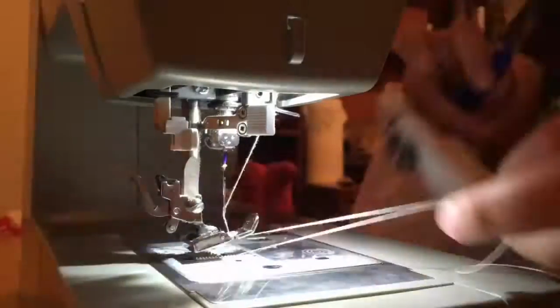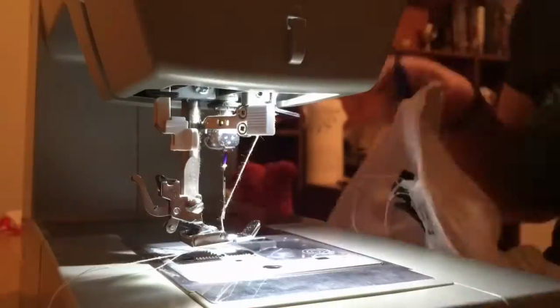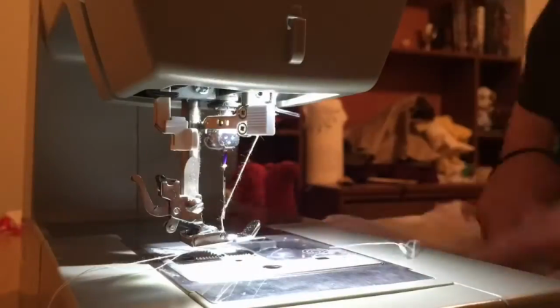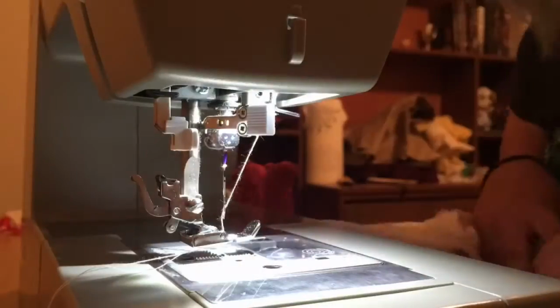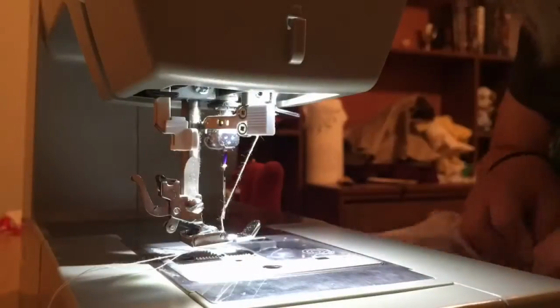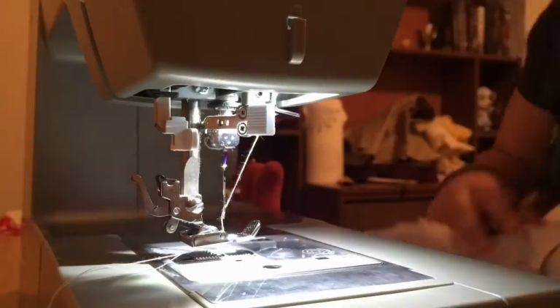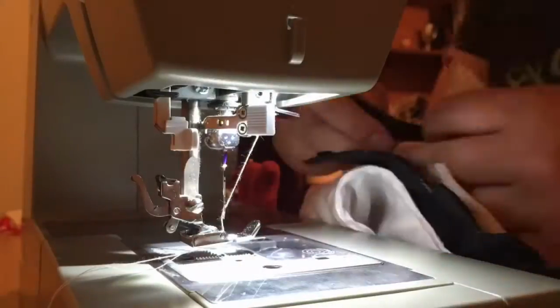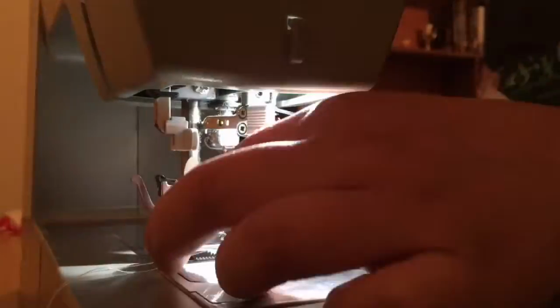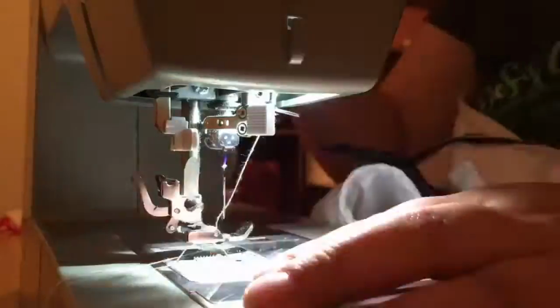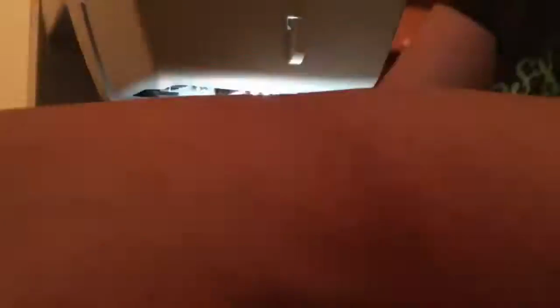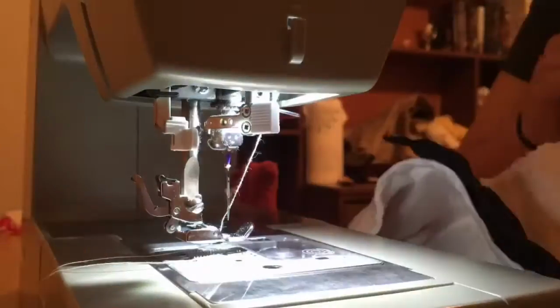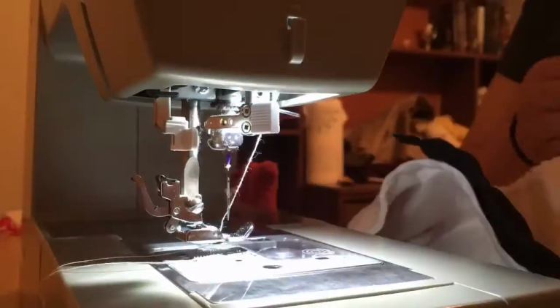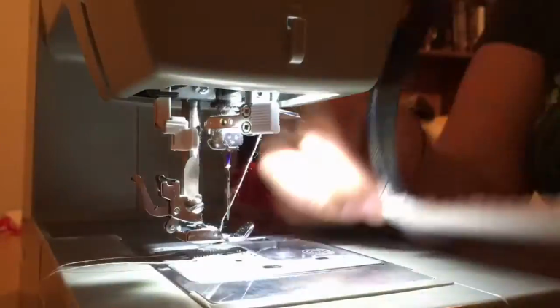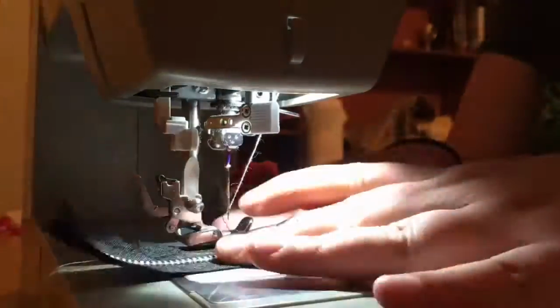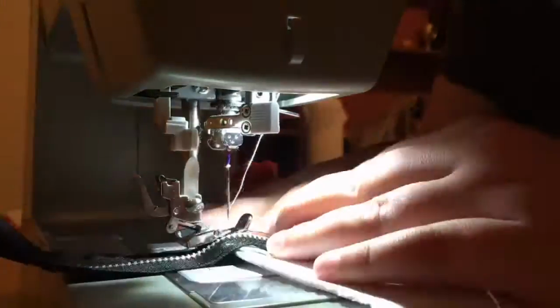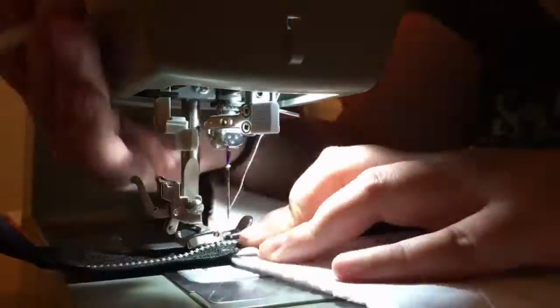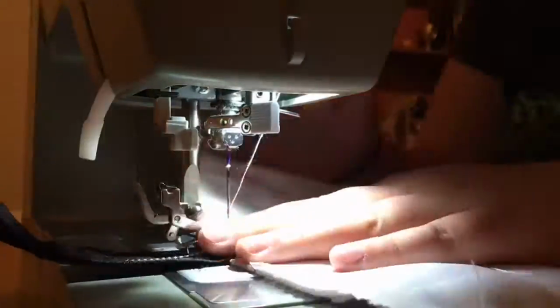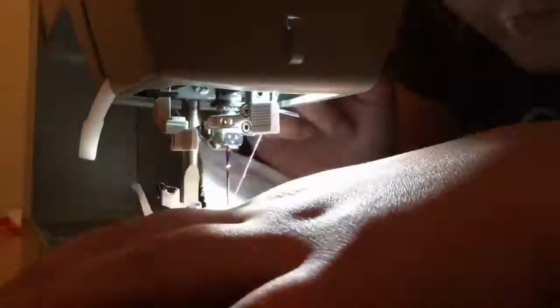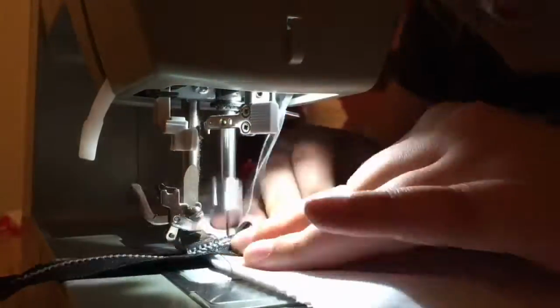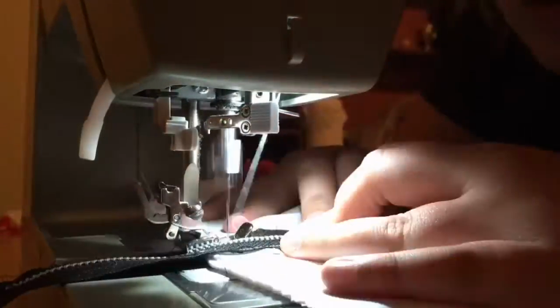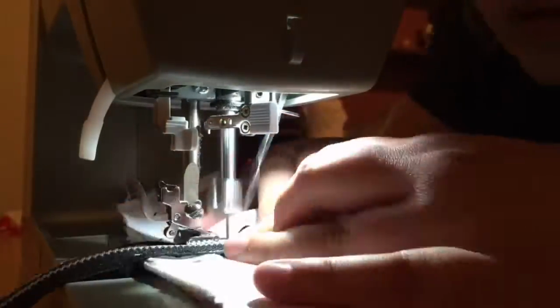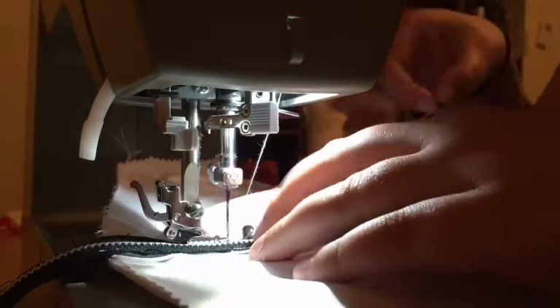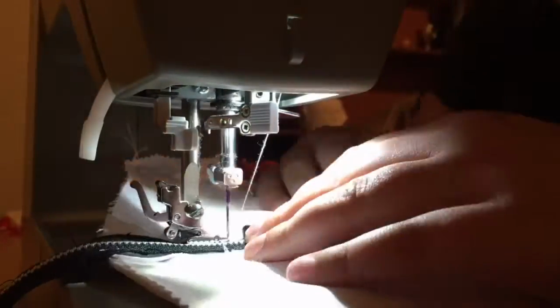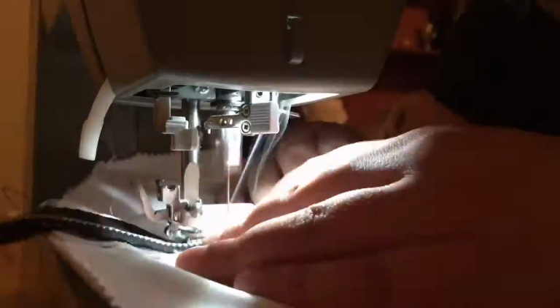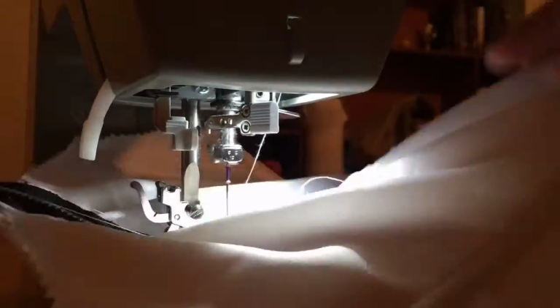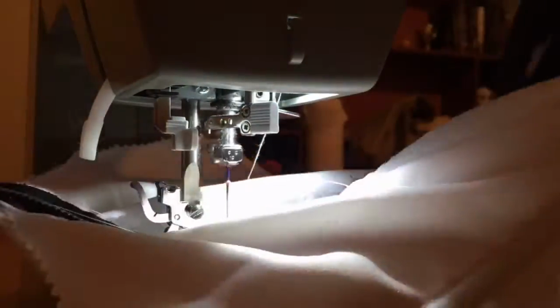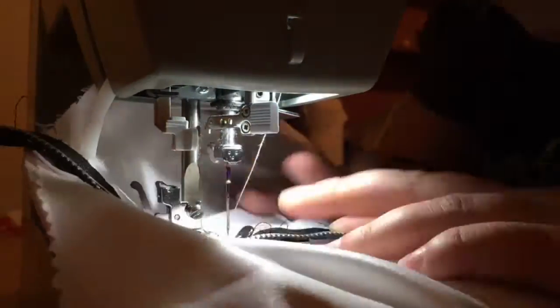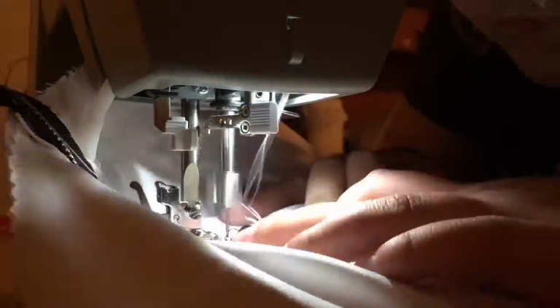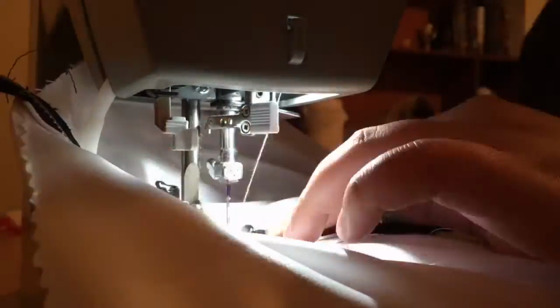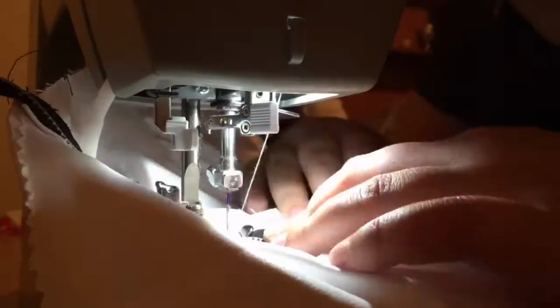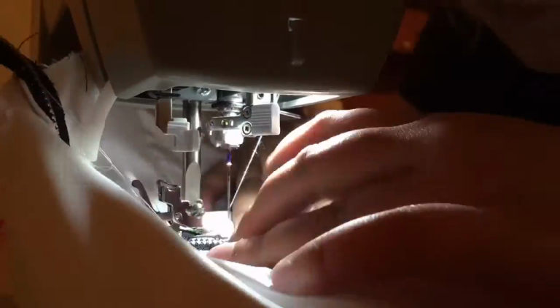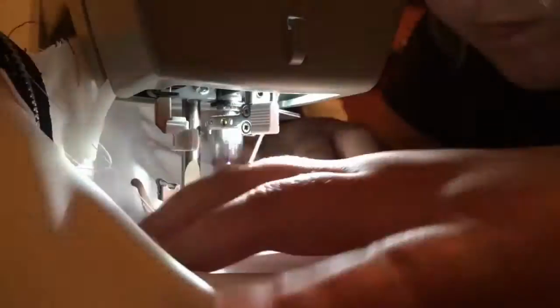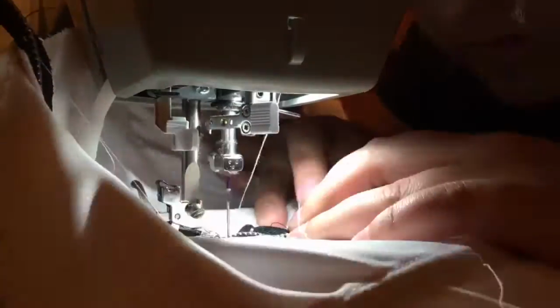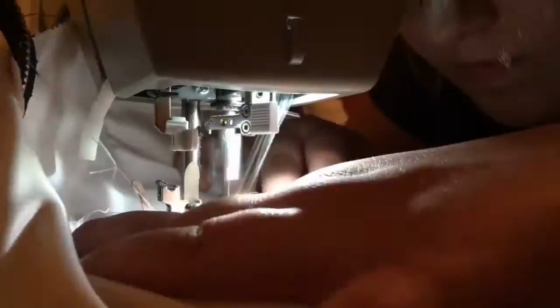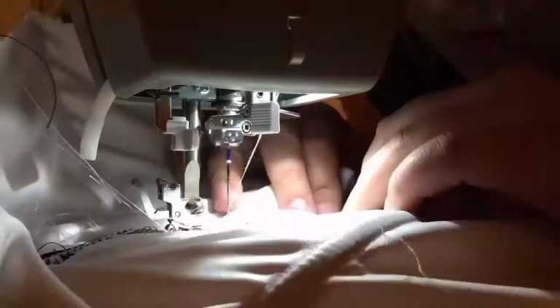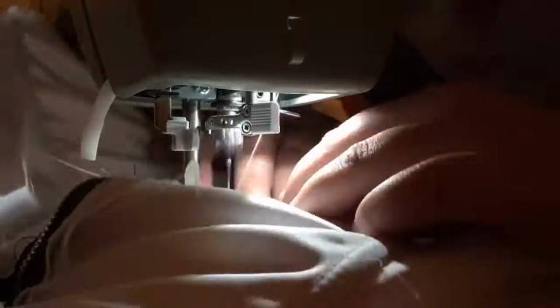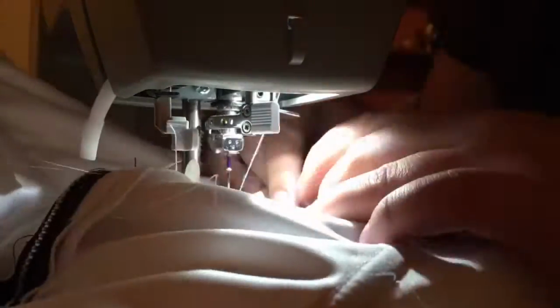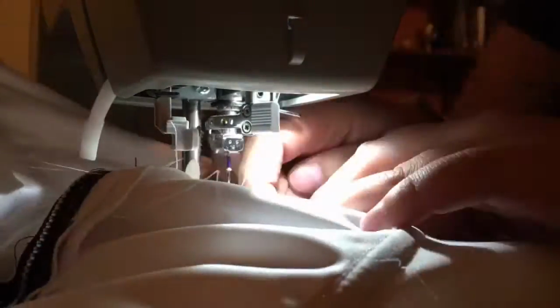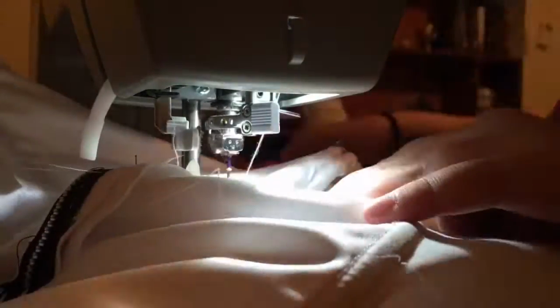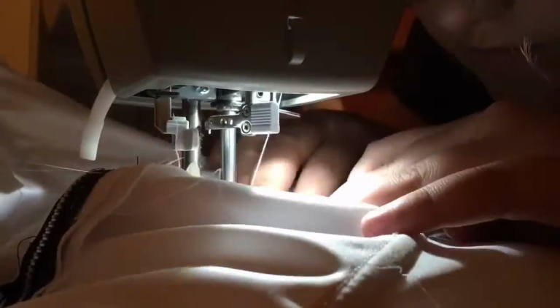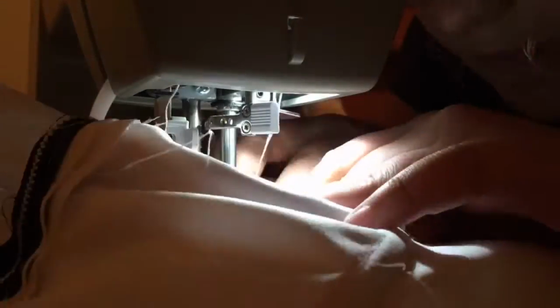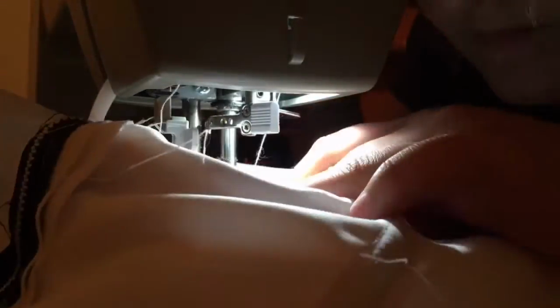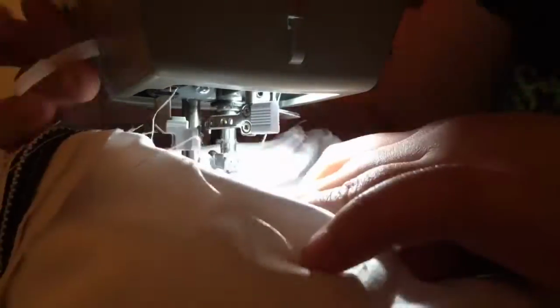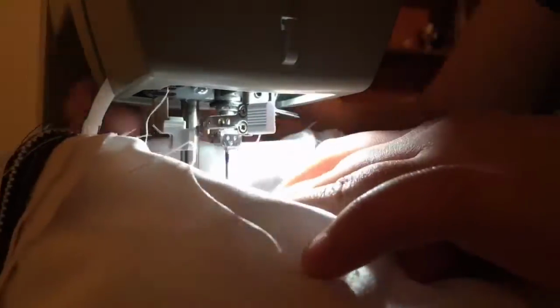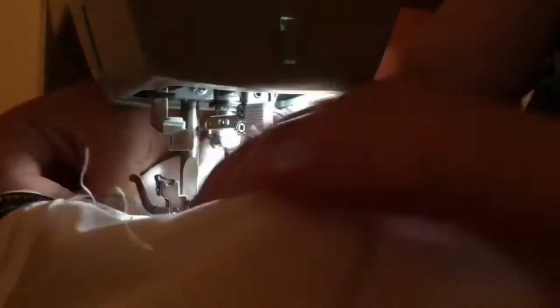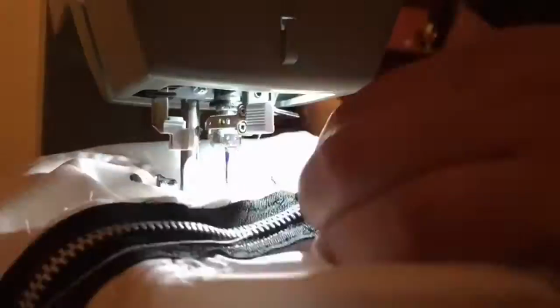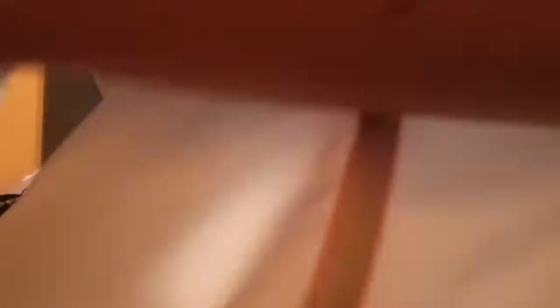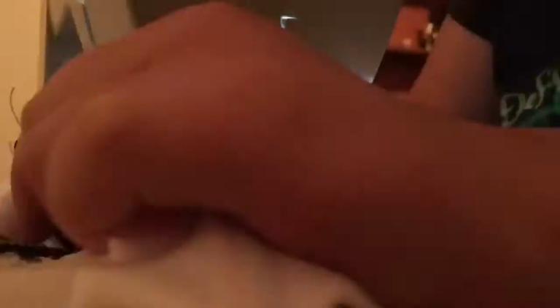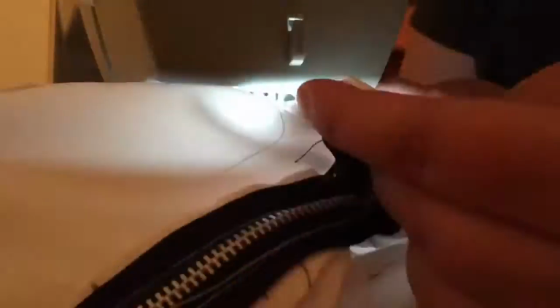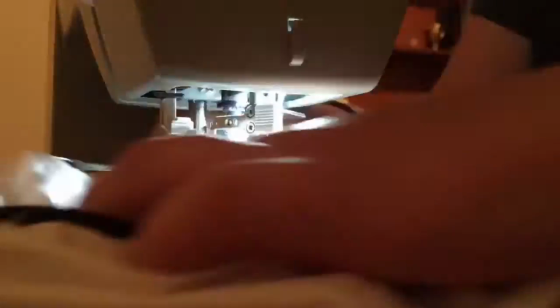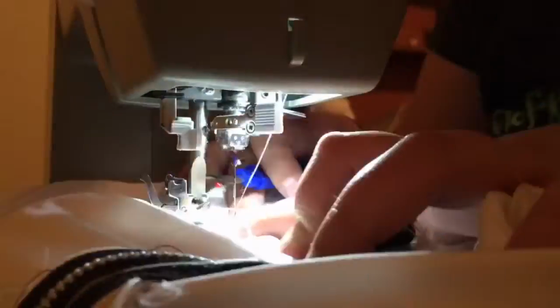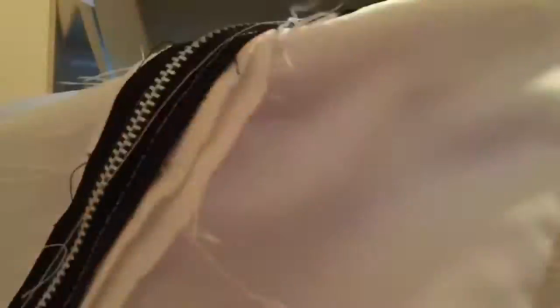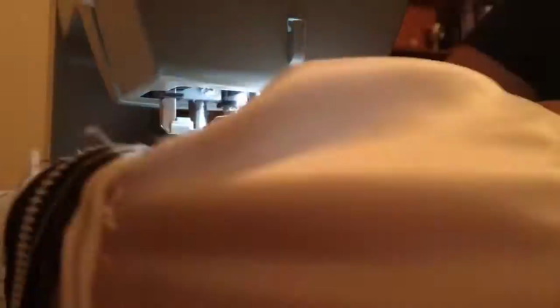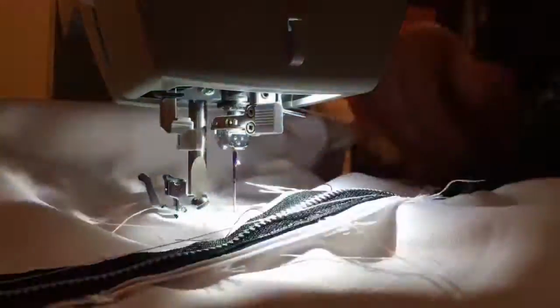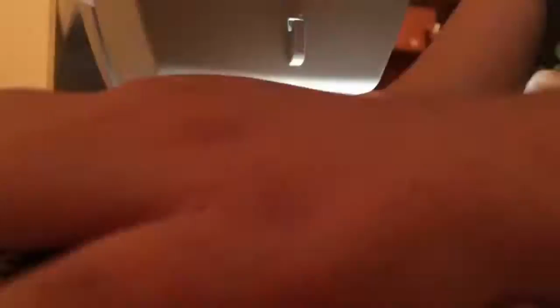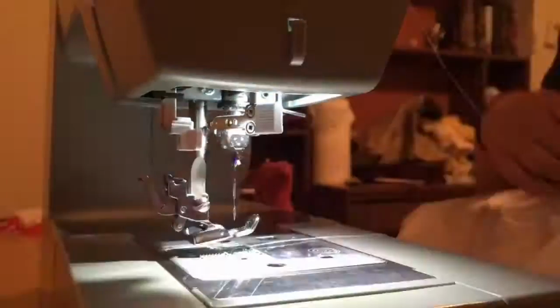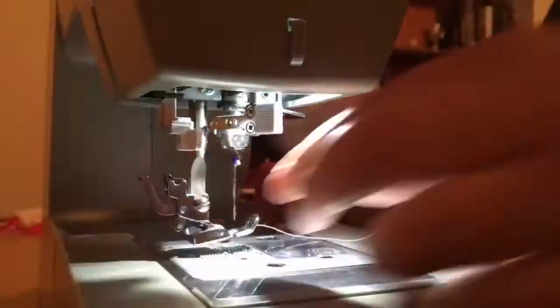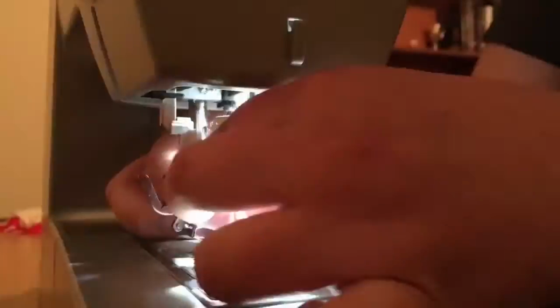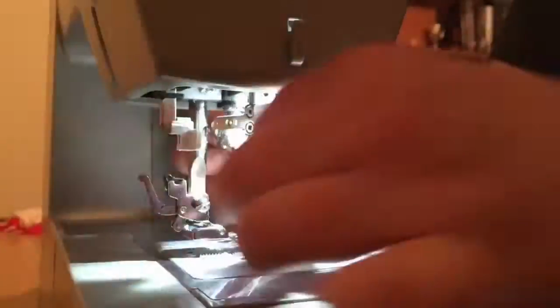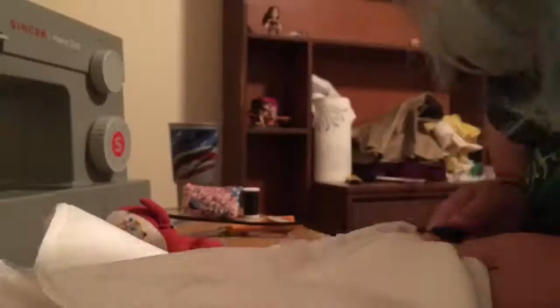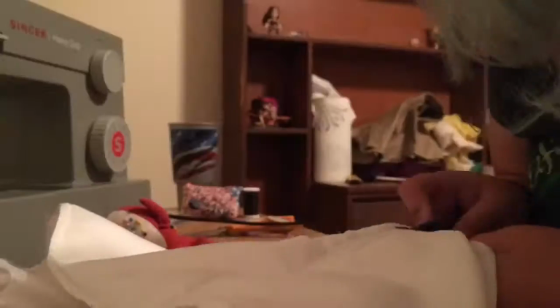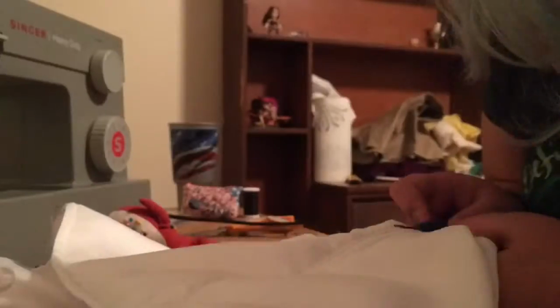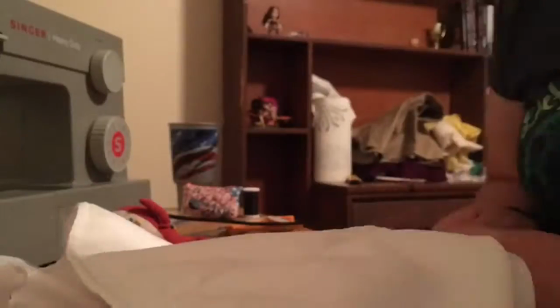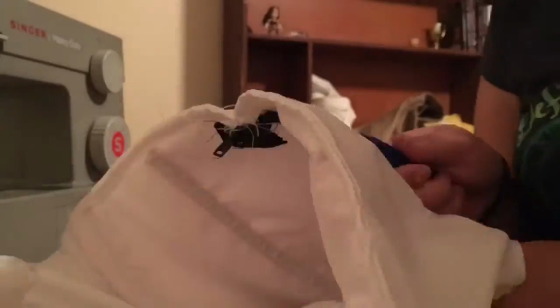I totally forgot to record me adding in the black piece, but basically I pinned it to the middle and then sewed it down on top of my topstitching so it won't be that noticeable.